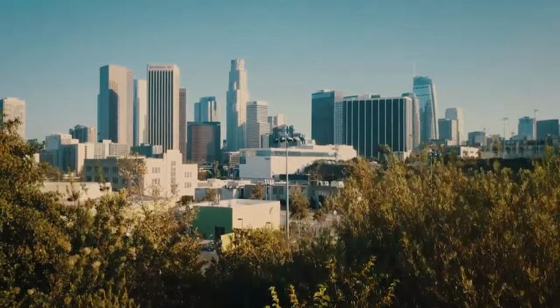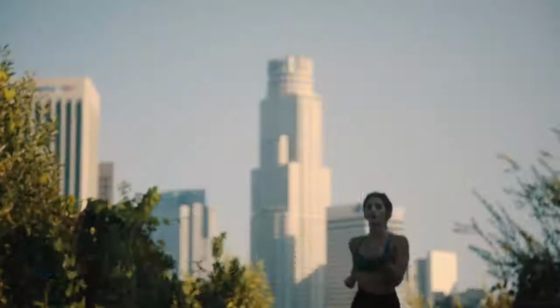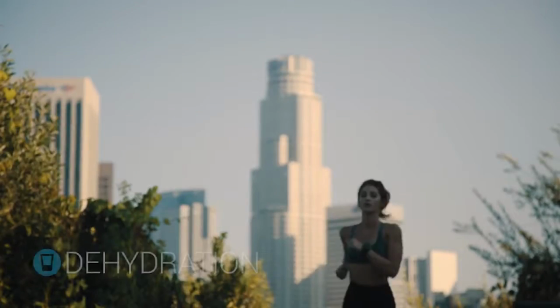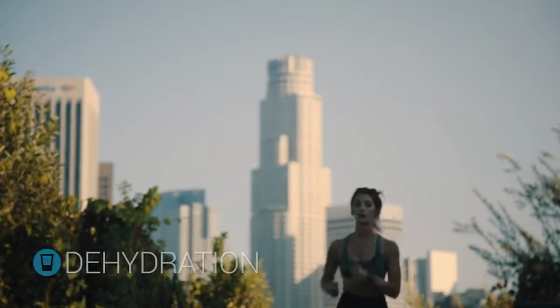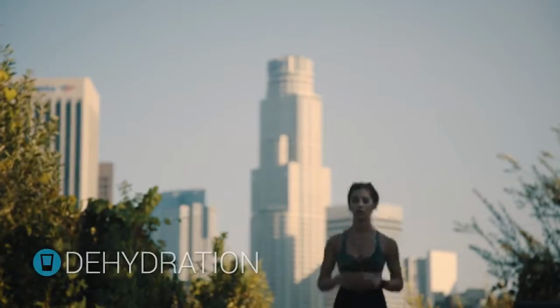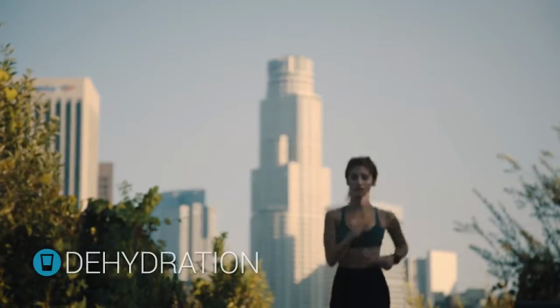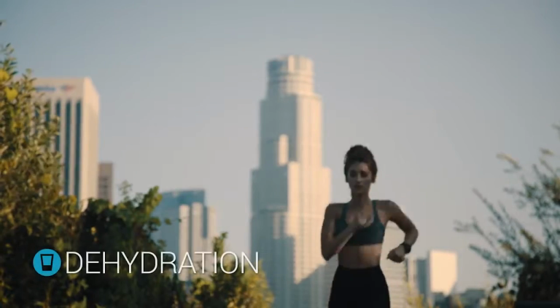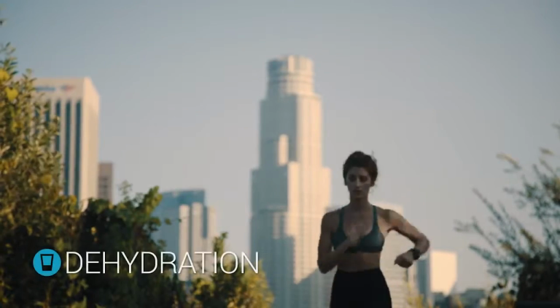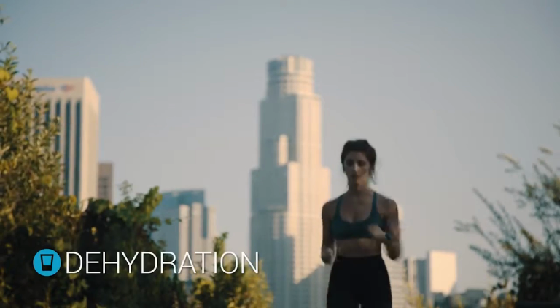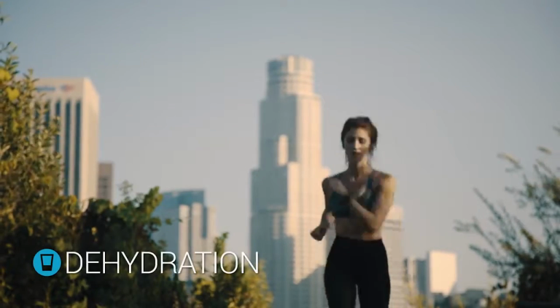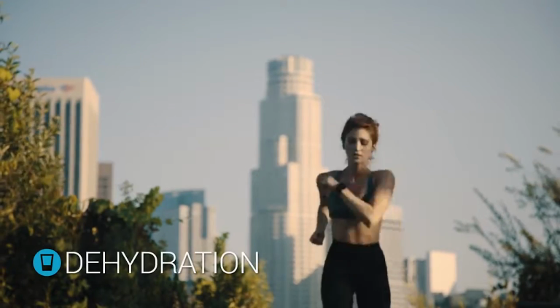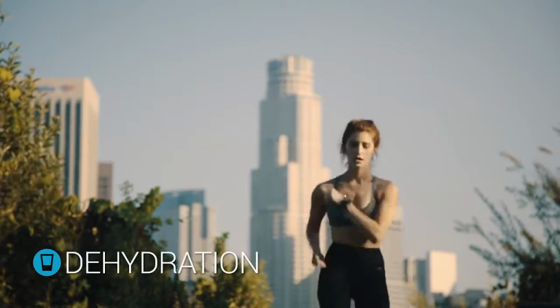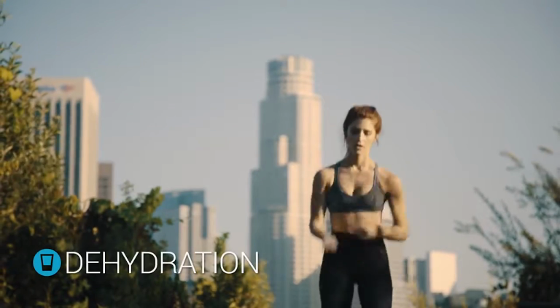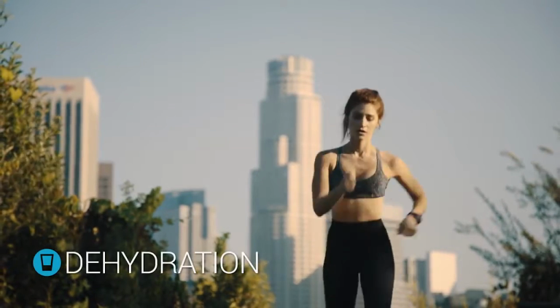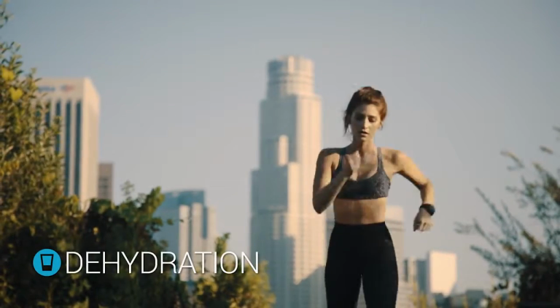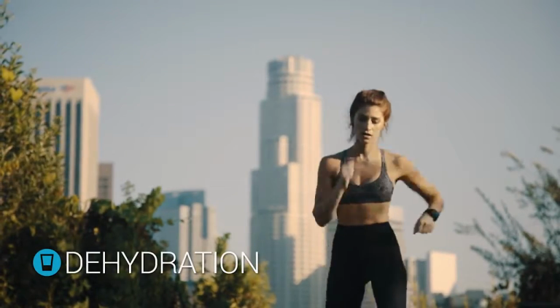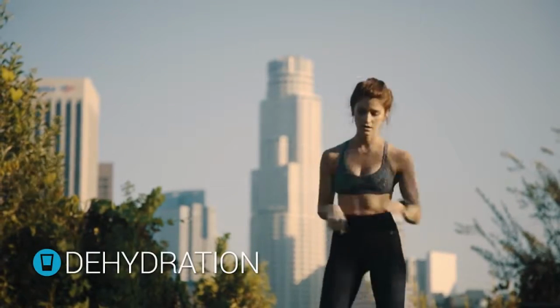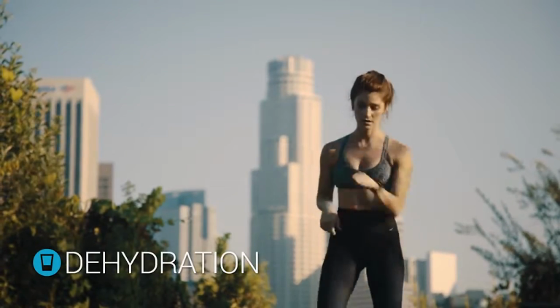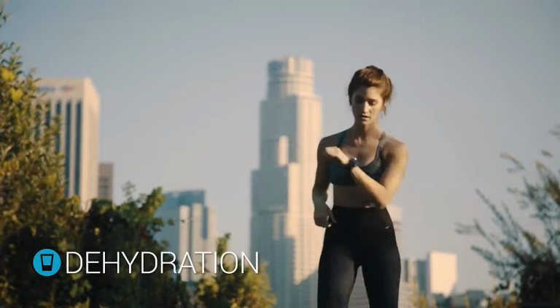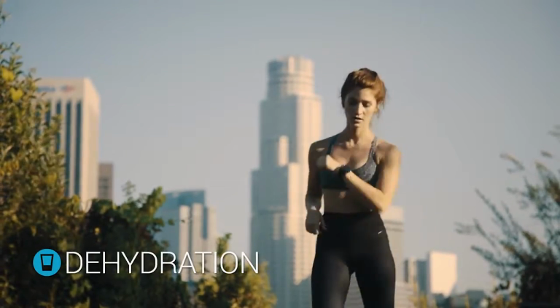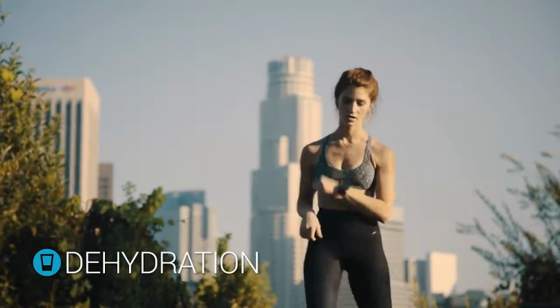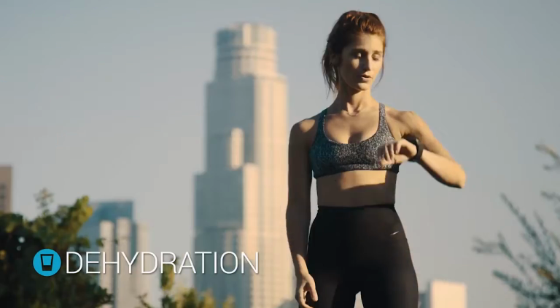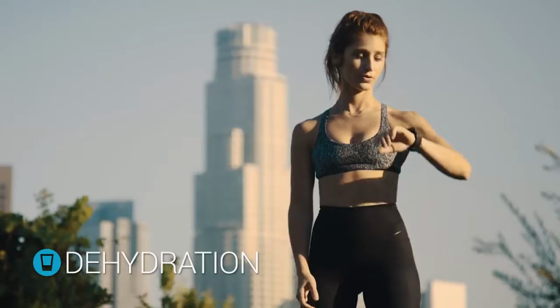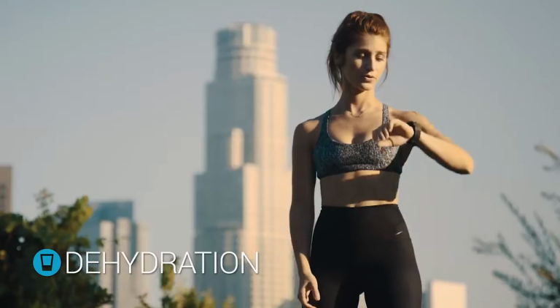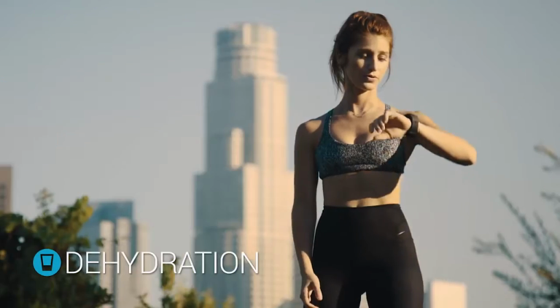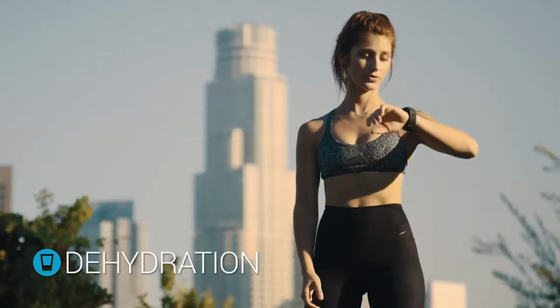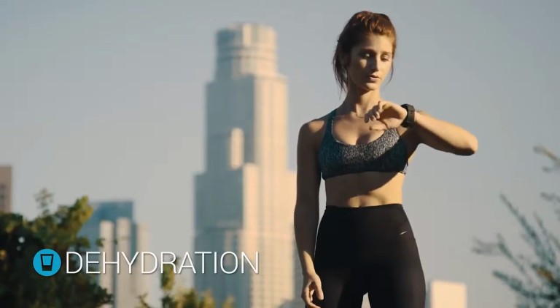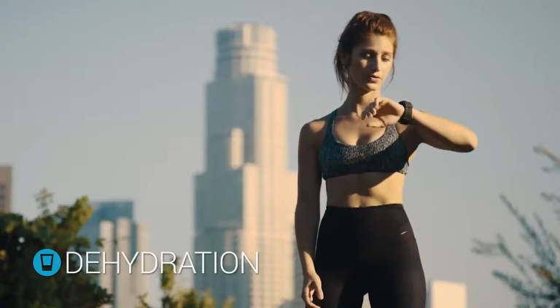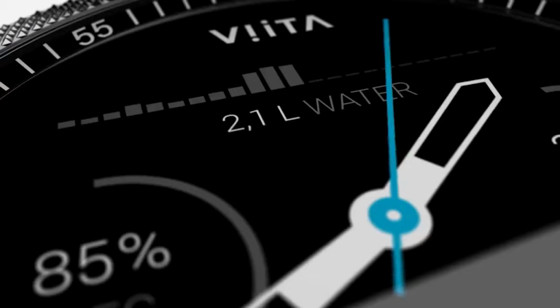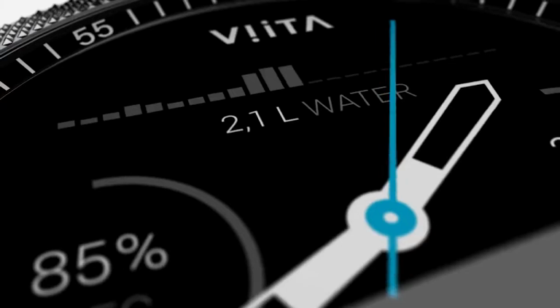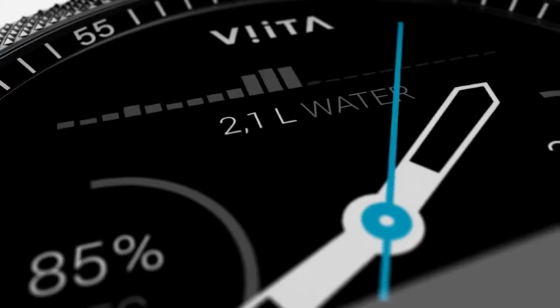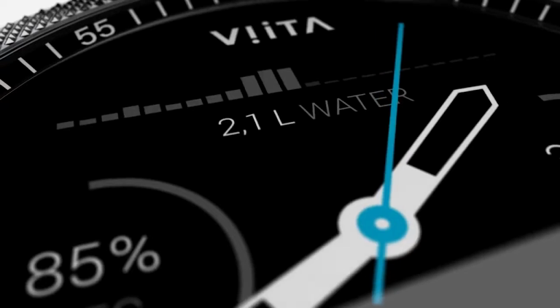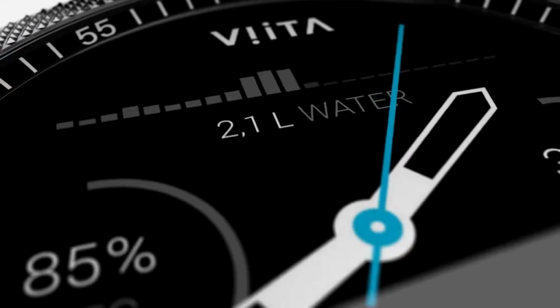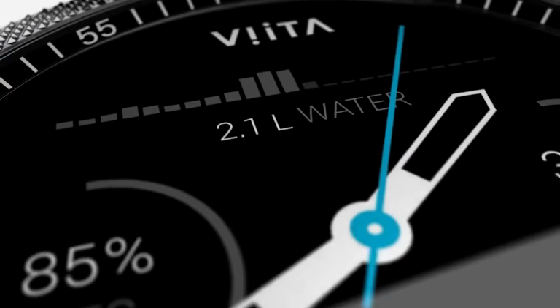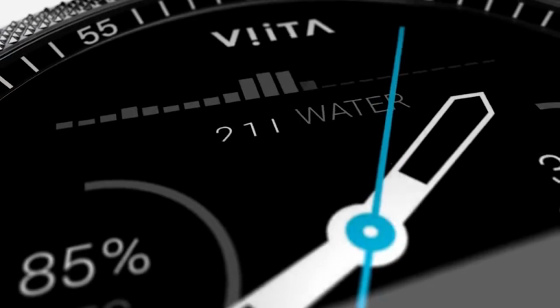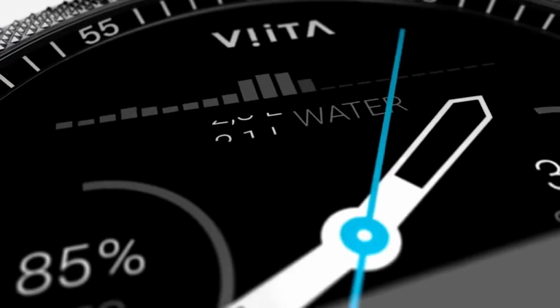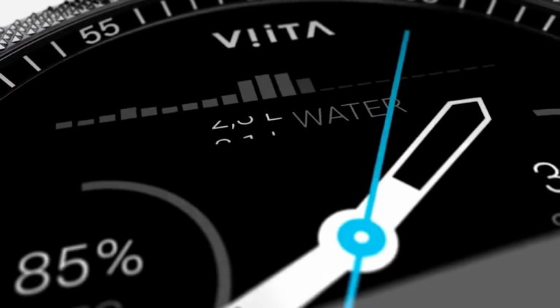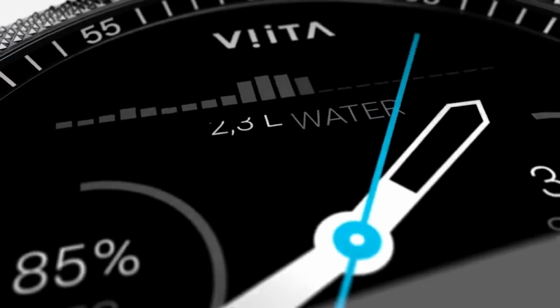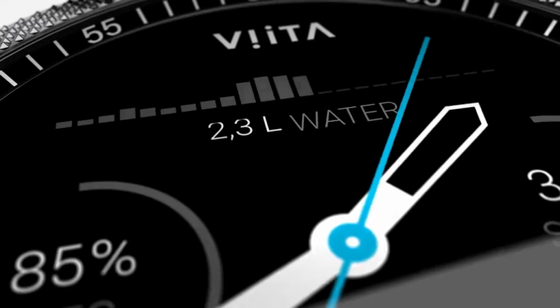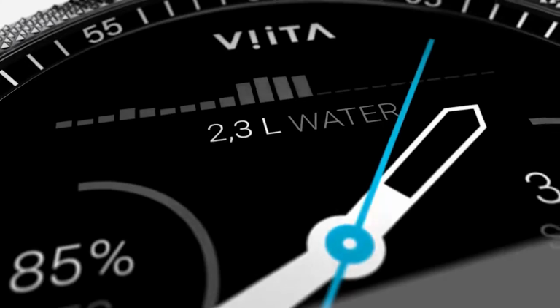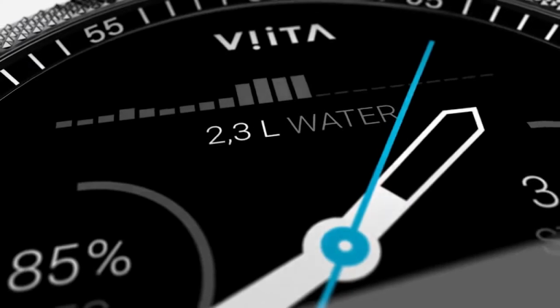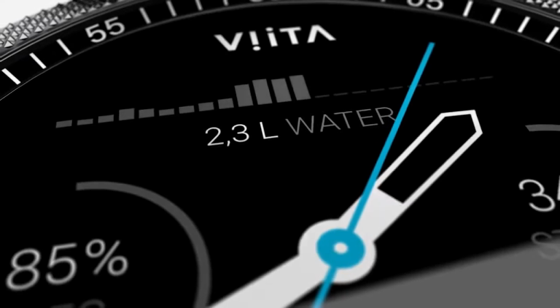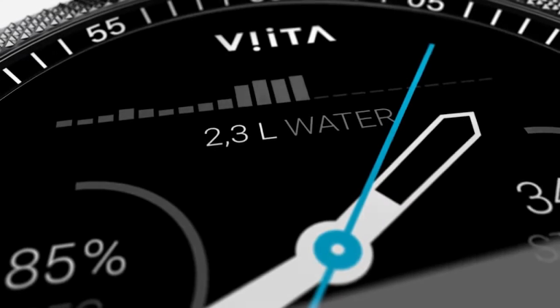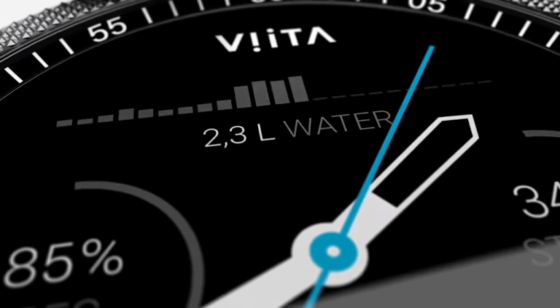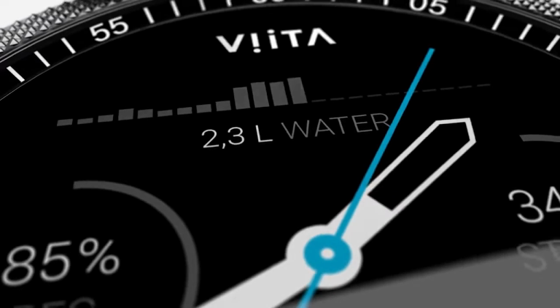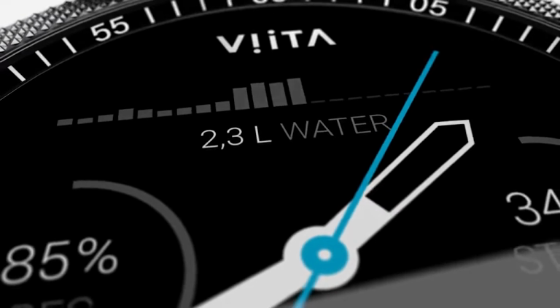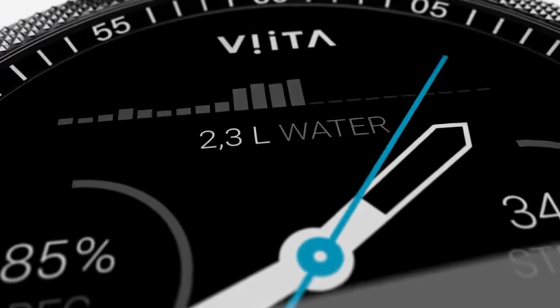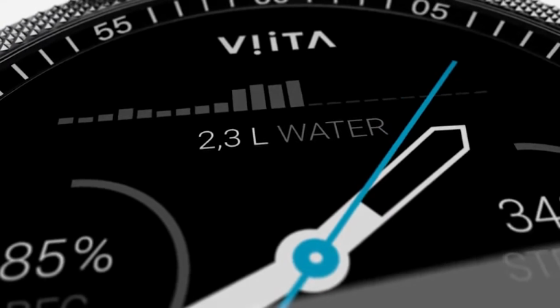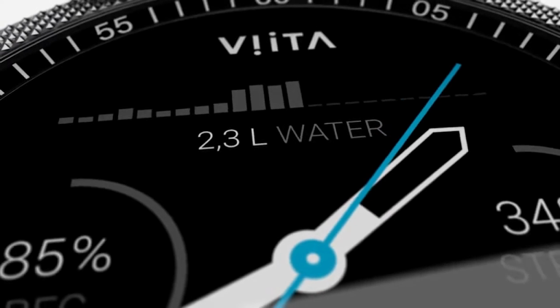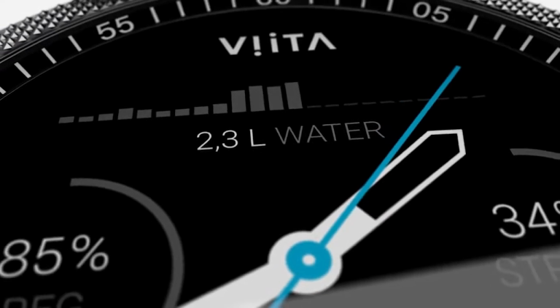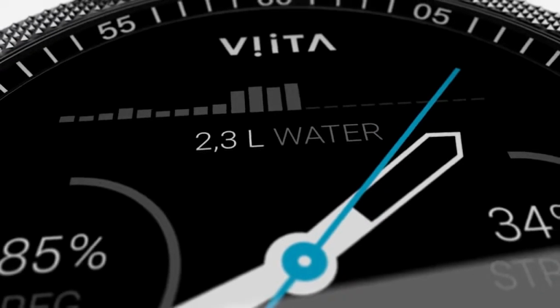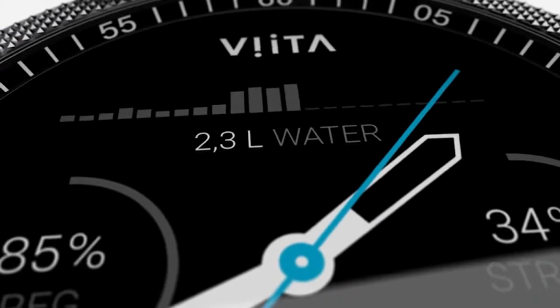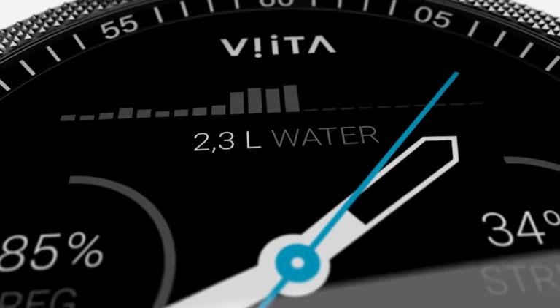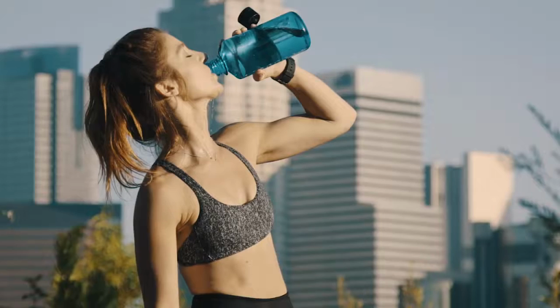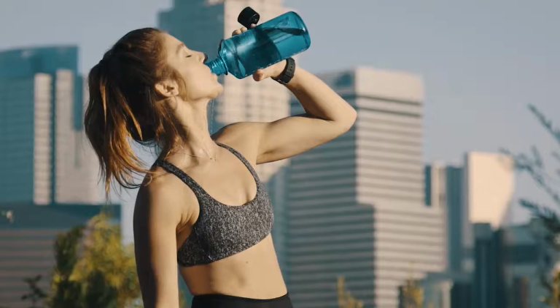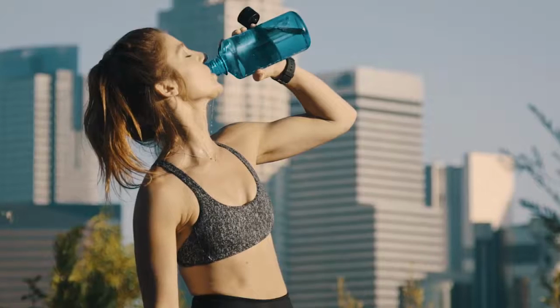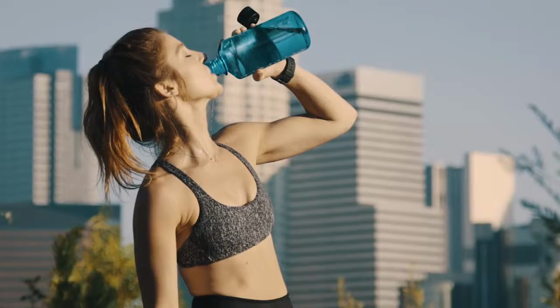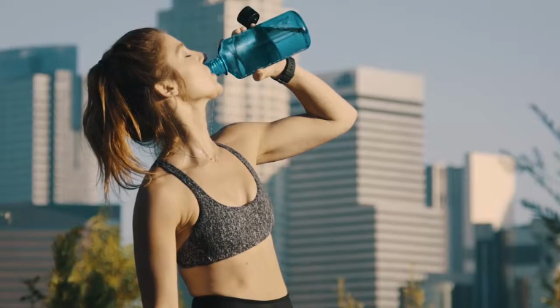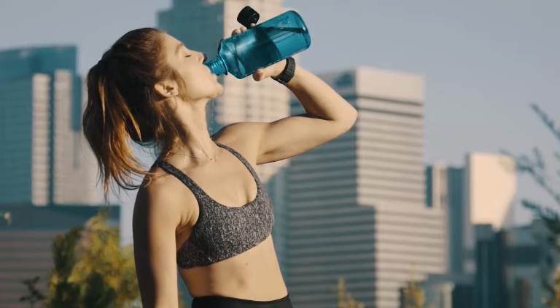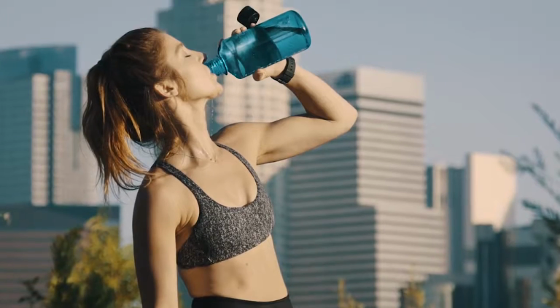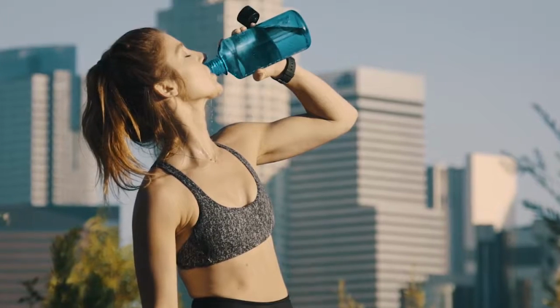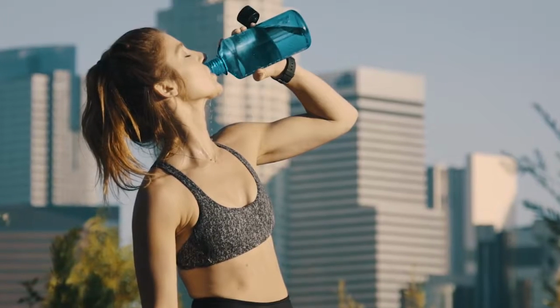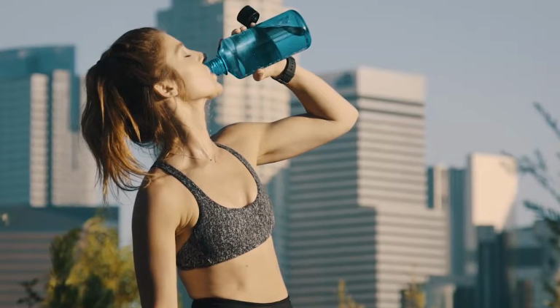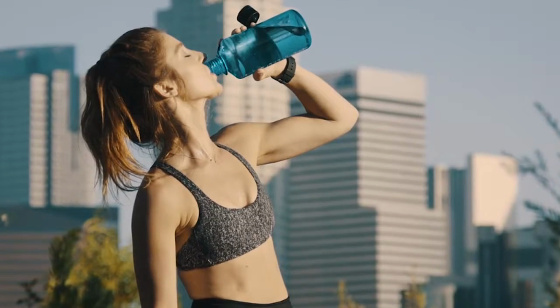Water is a crucial component for a healthy body. Thanks to Vita, you will always be aware of the amount of water you should drink throughout the day.